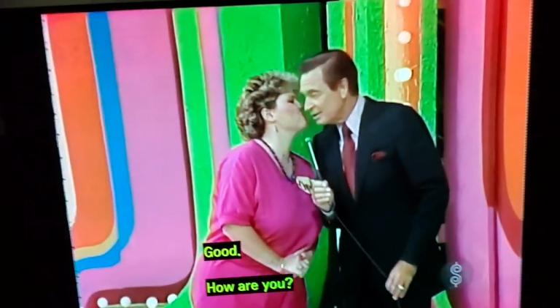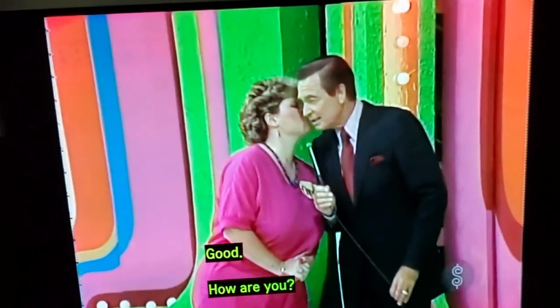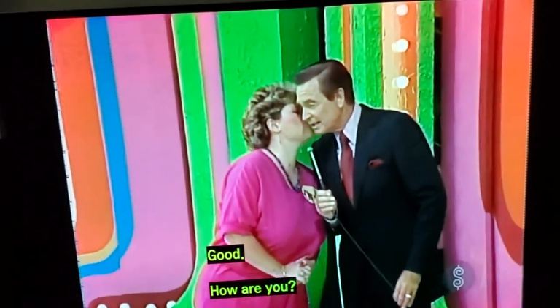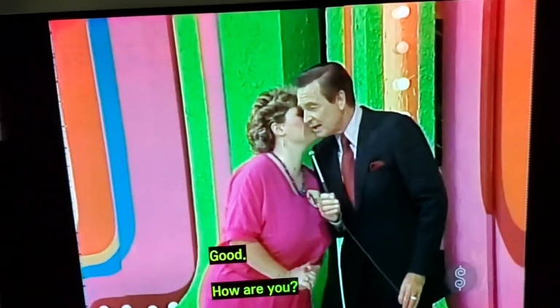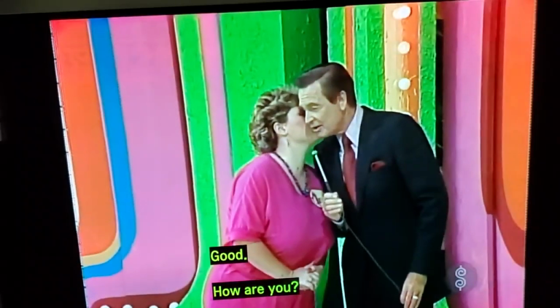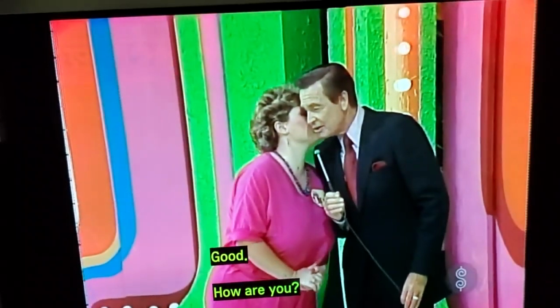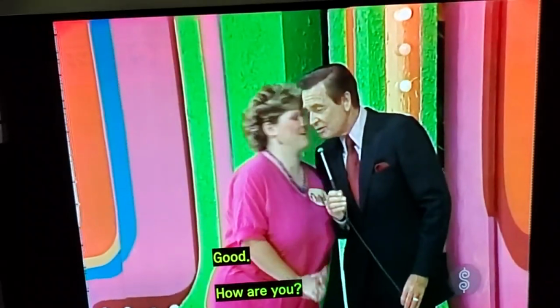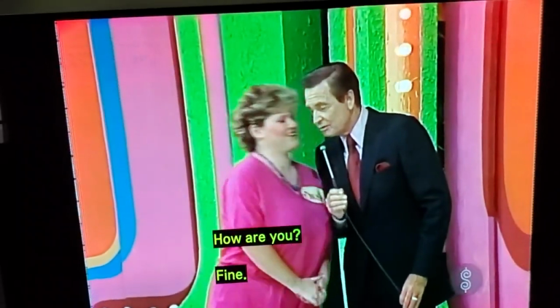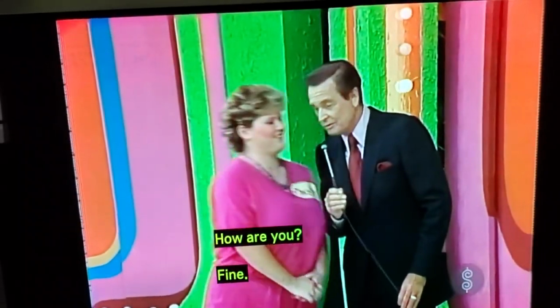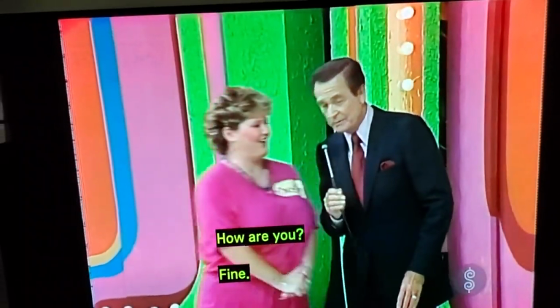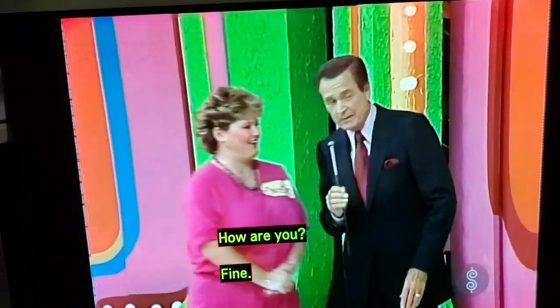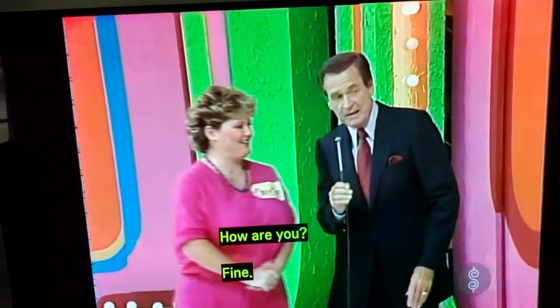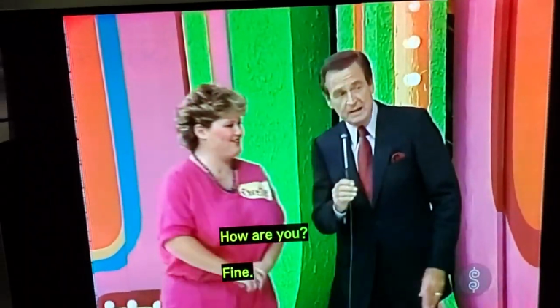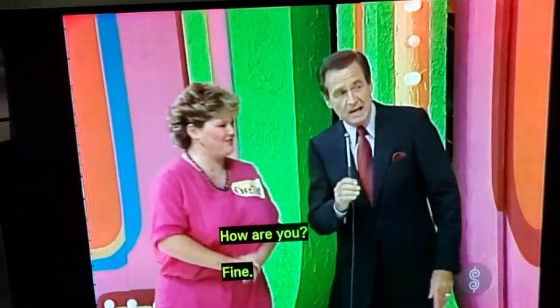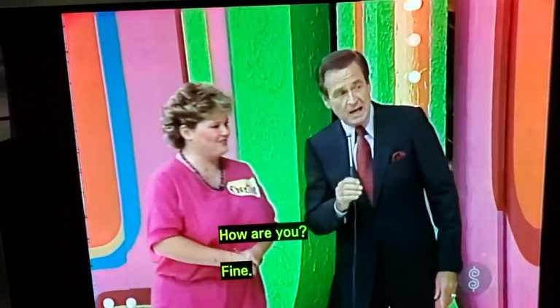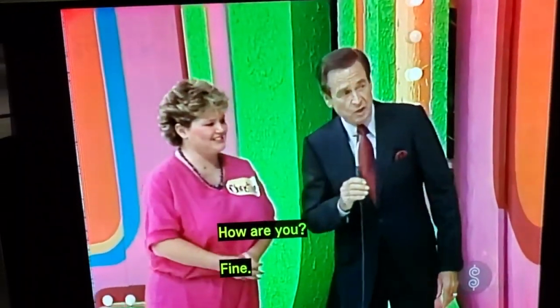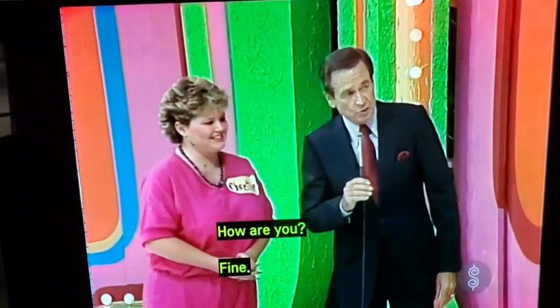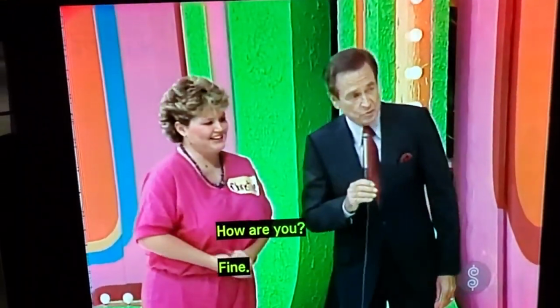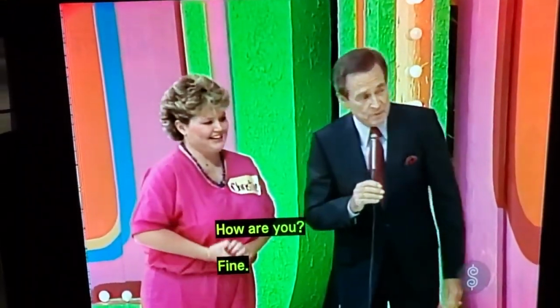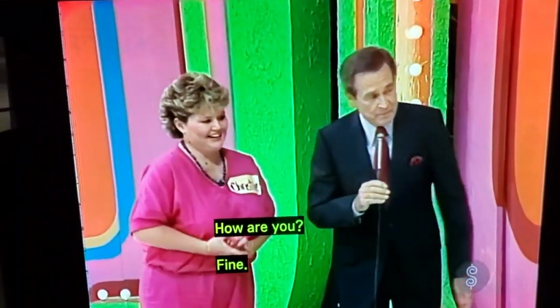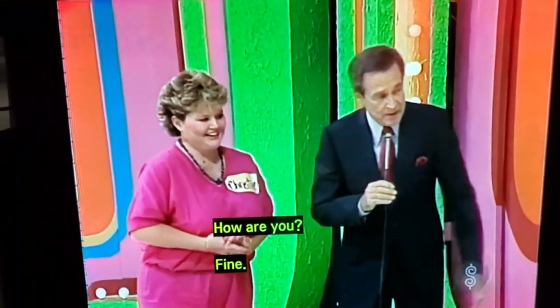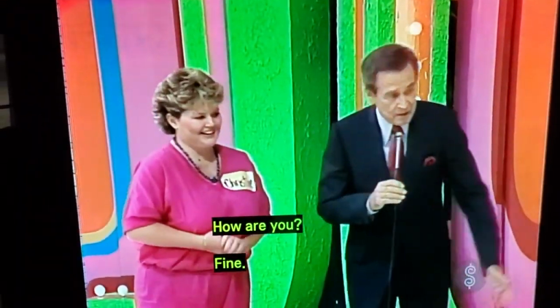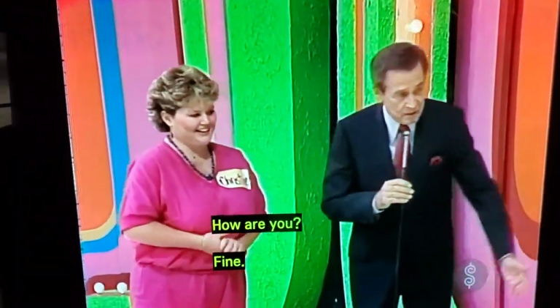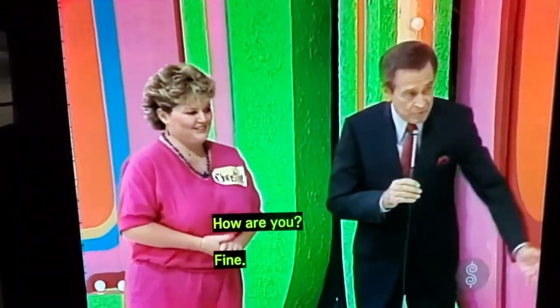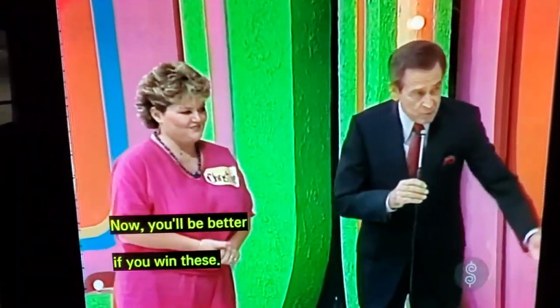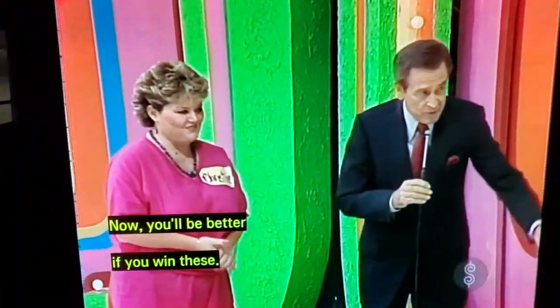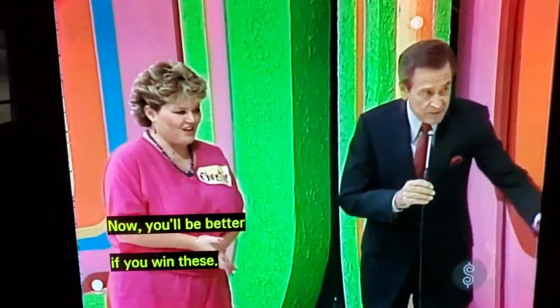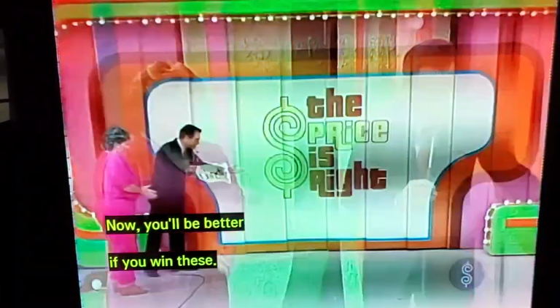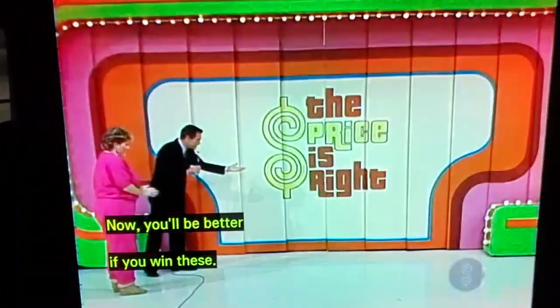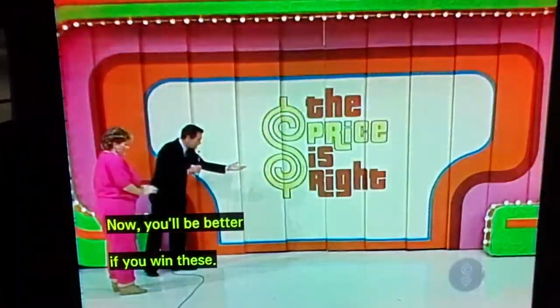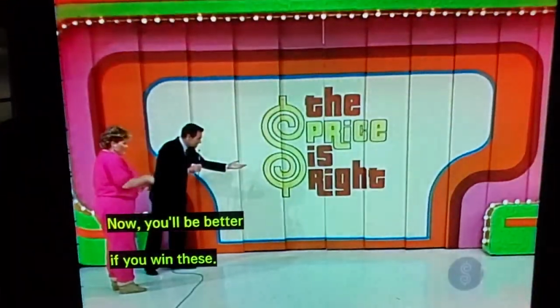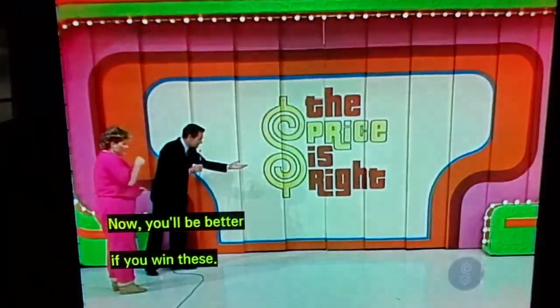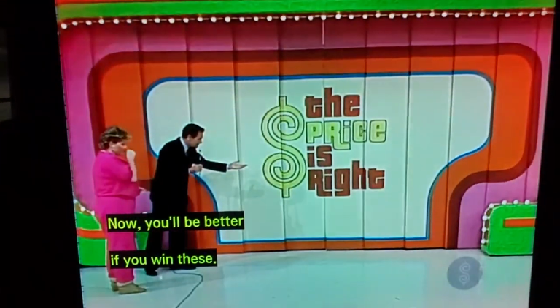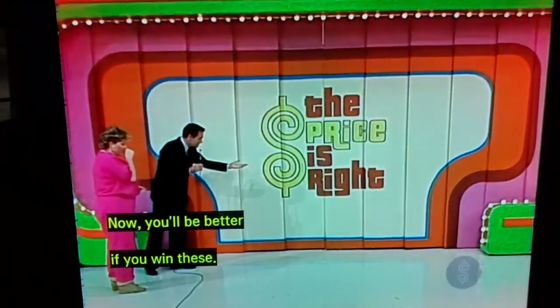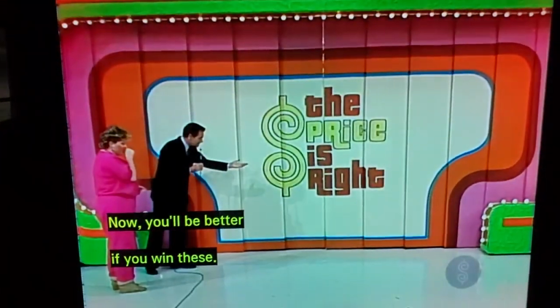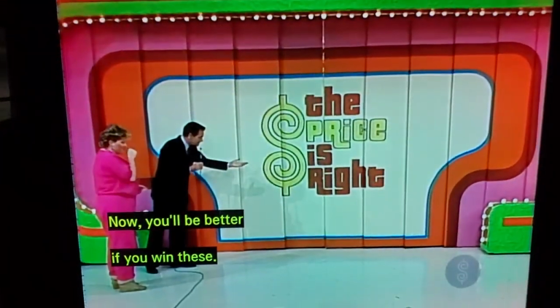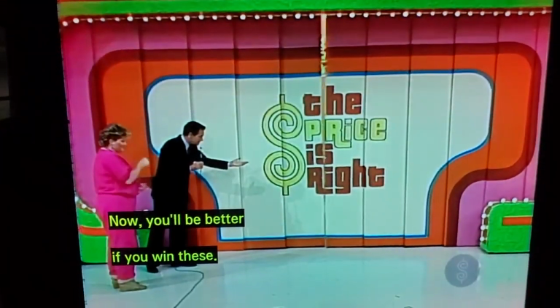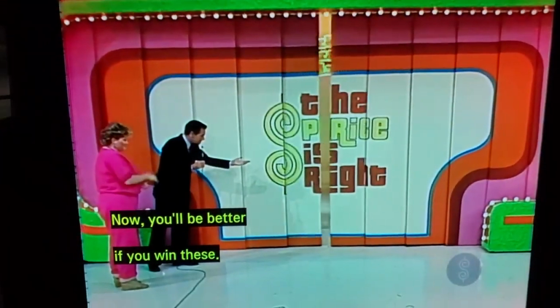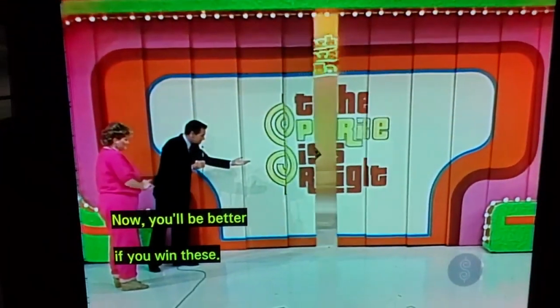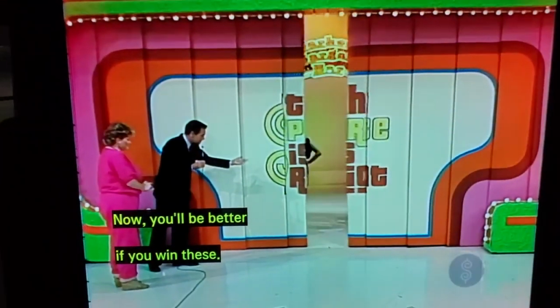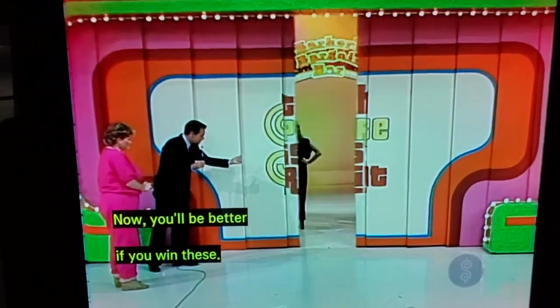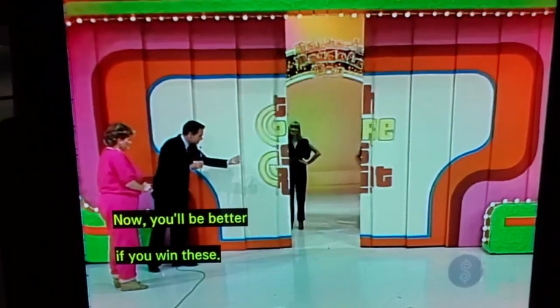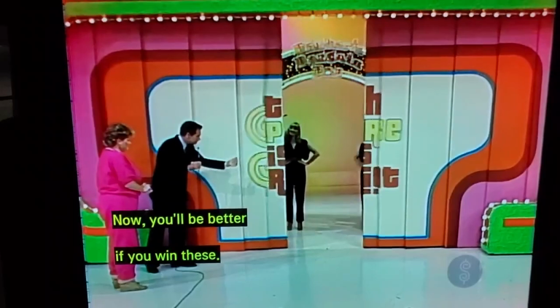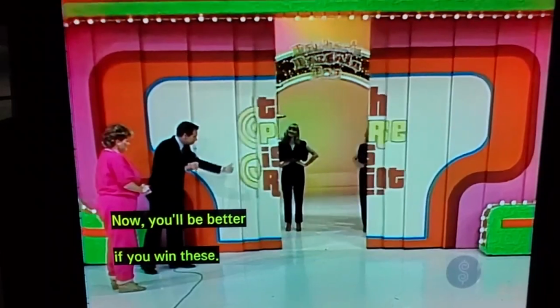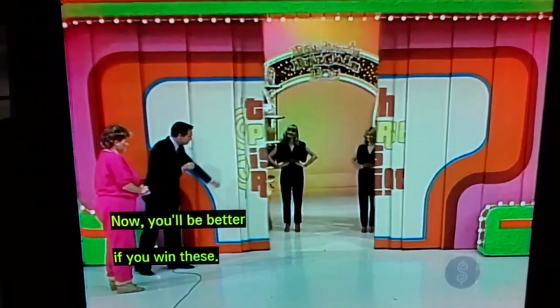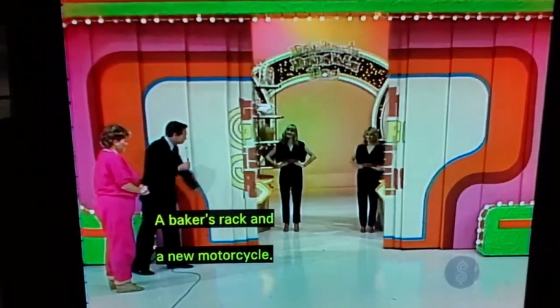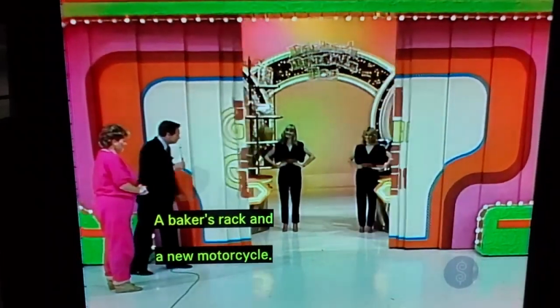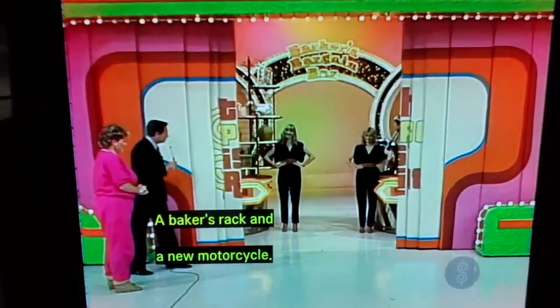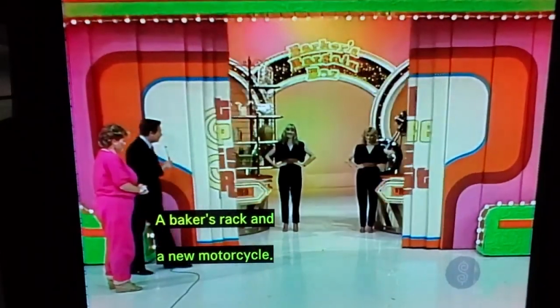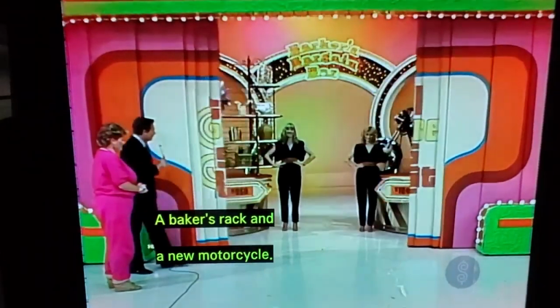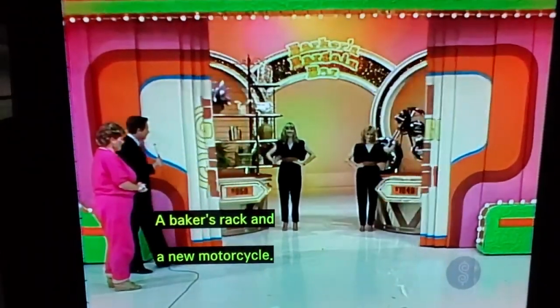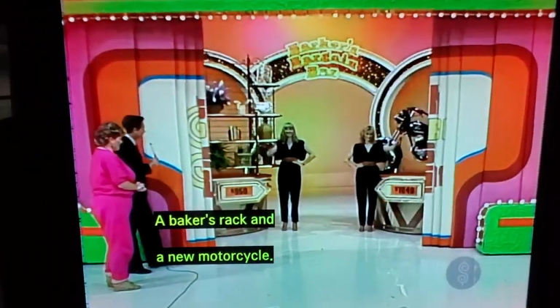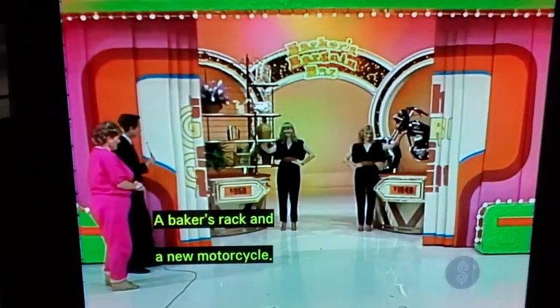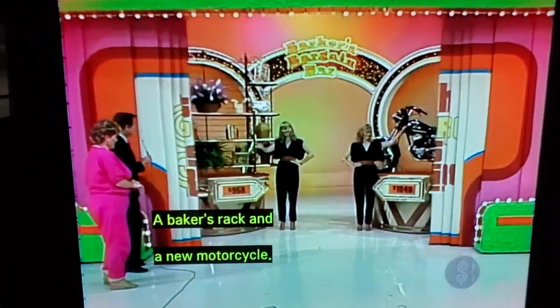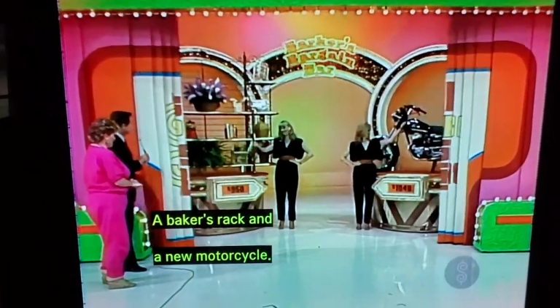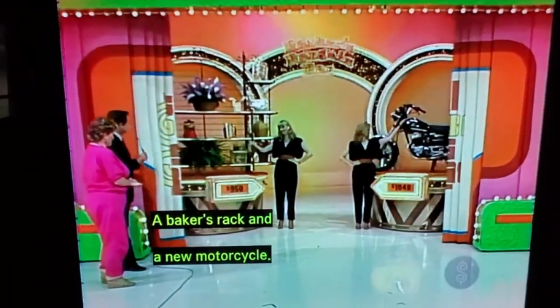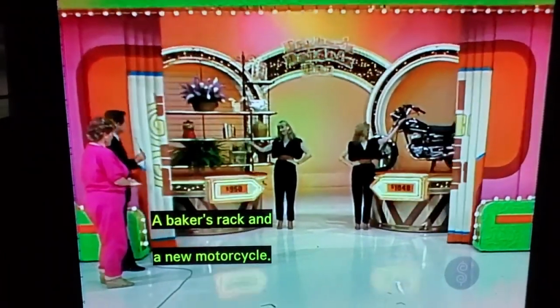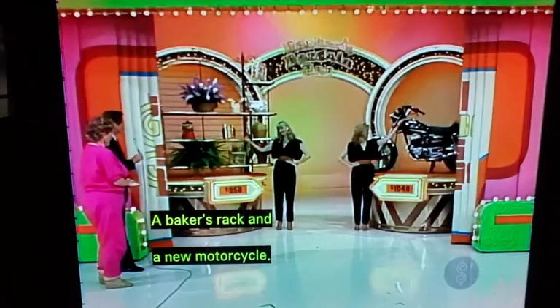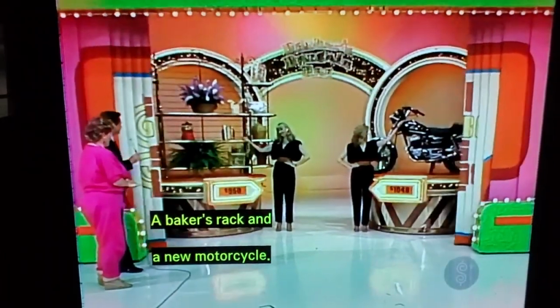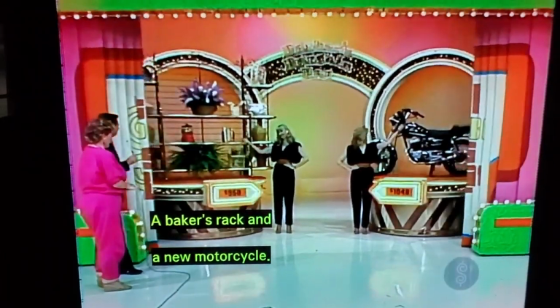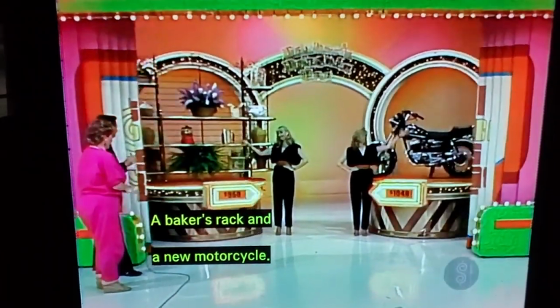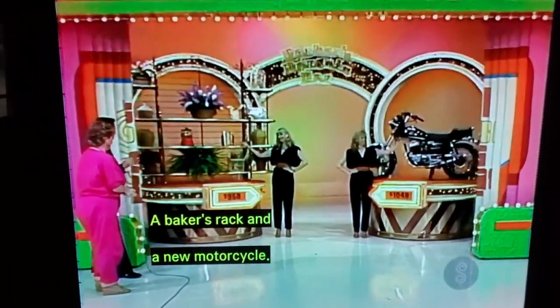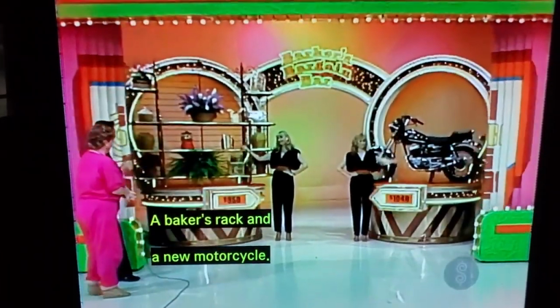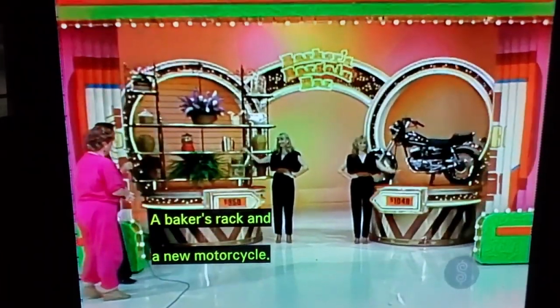Good, how are you? Now, you'll be better if you win these! A Baker's Rack and a new motorcycle!